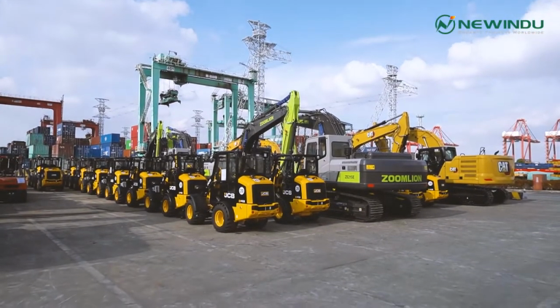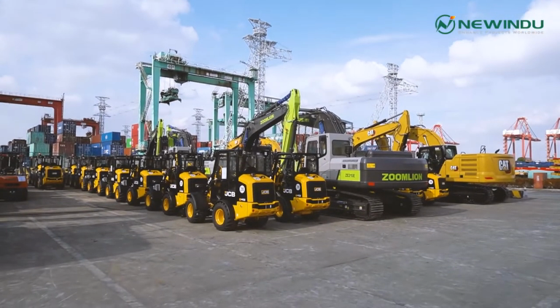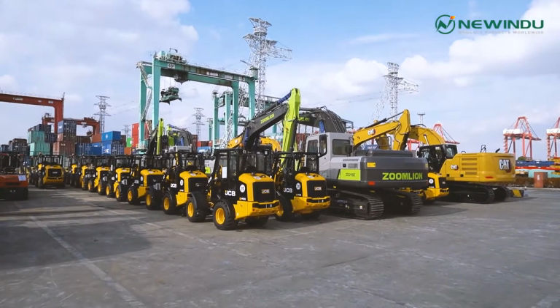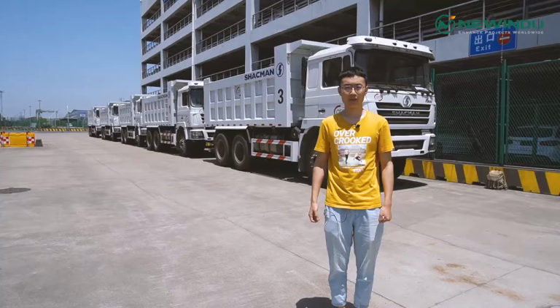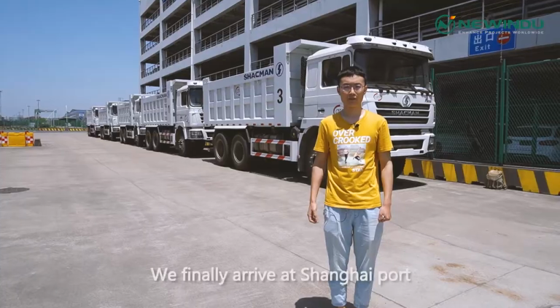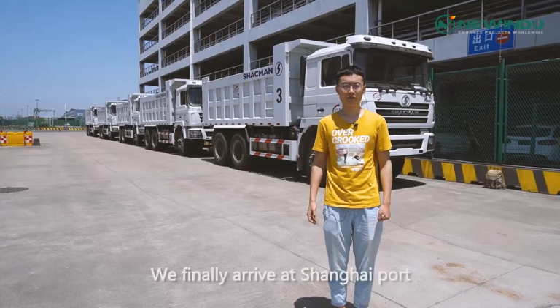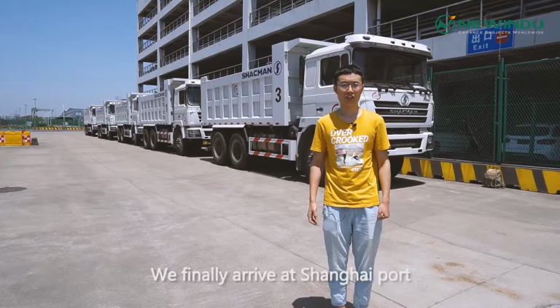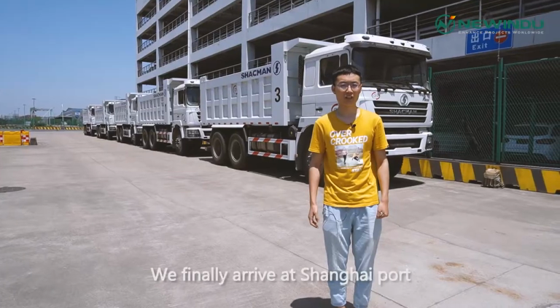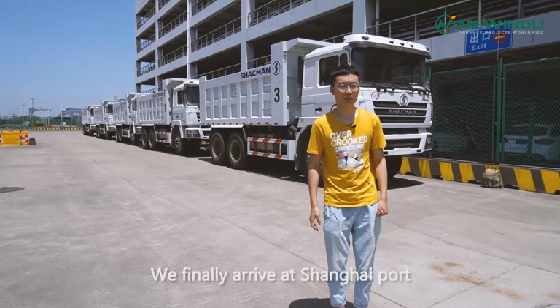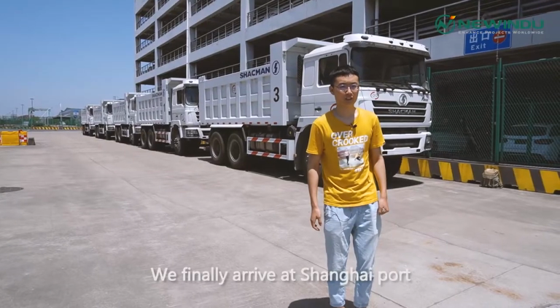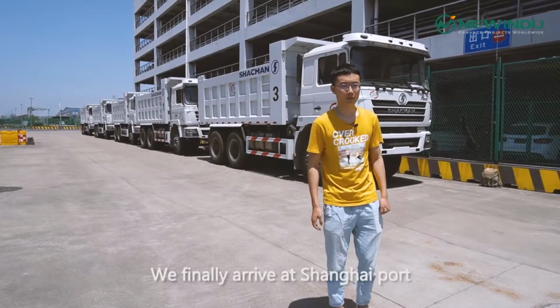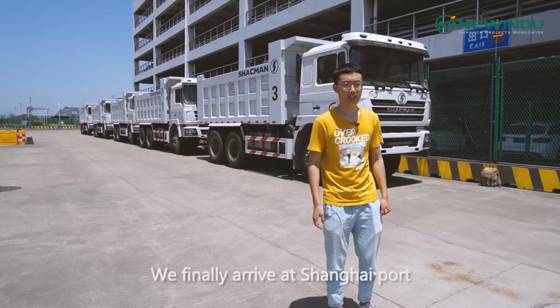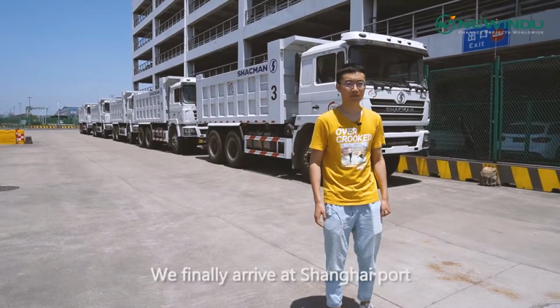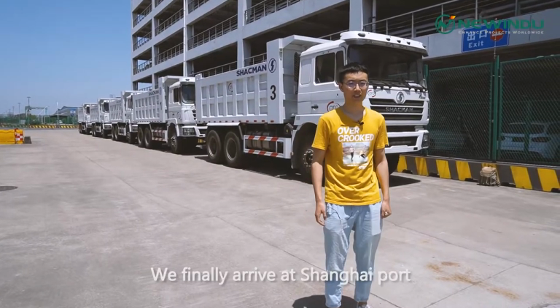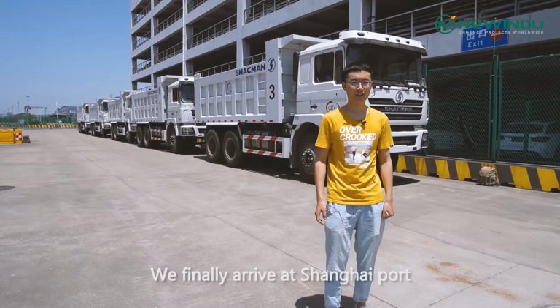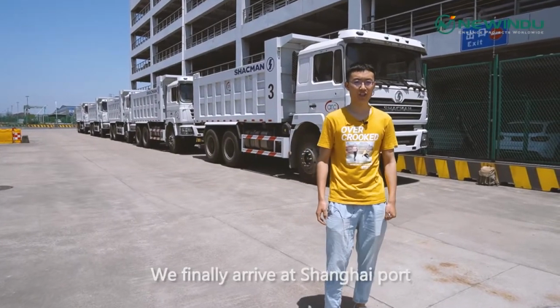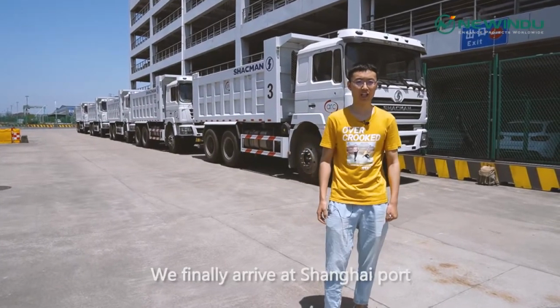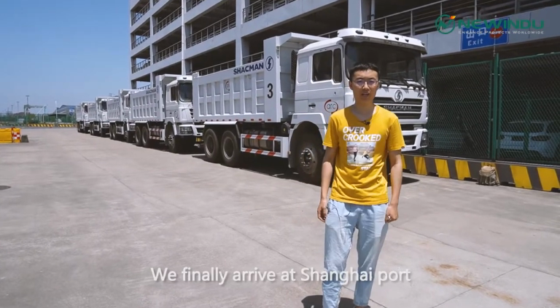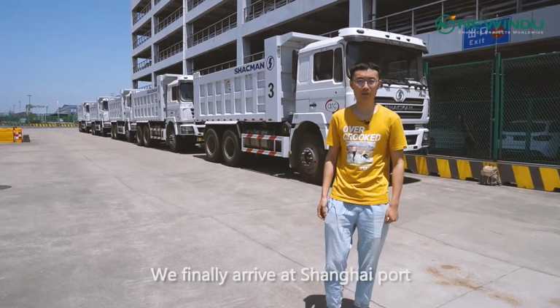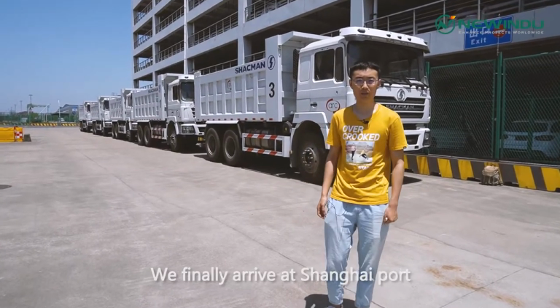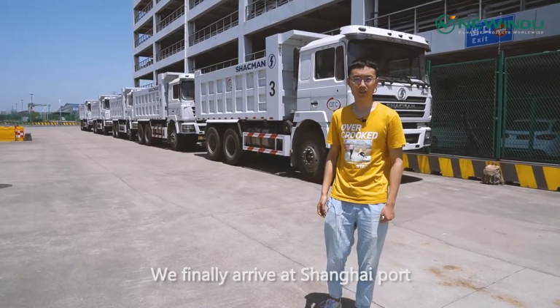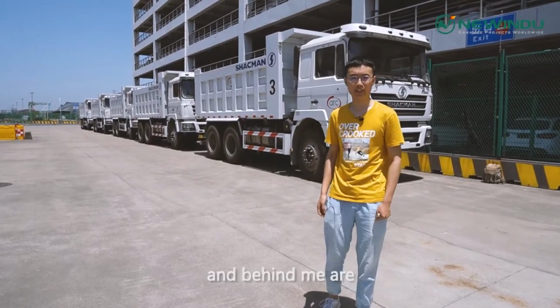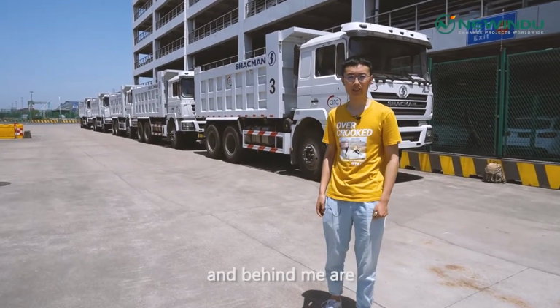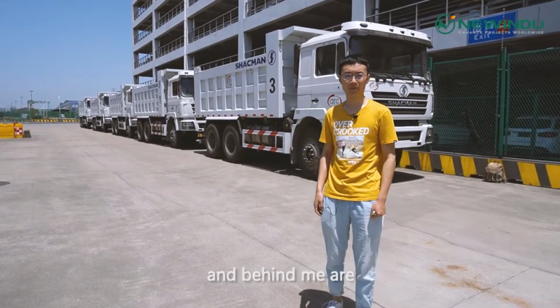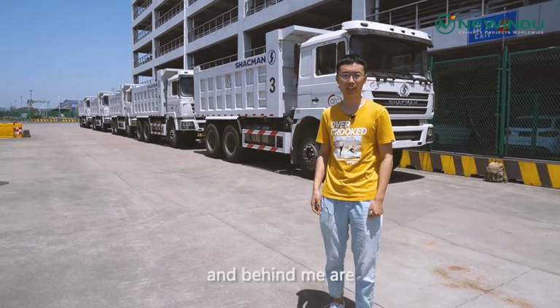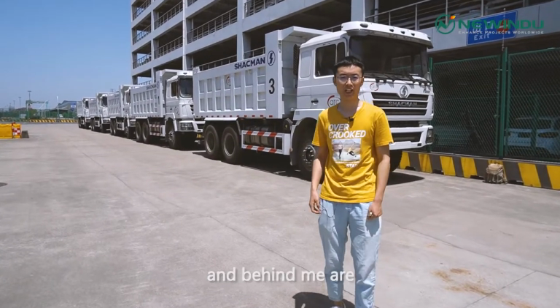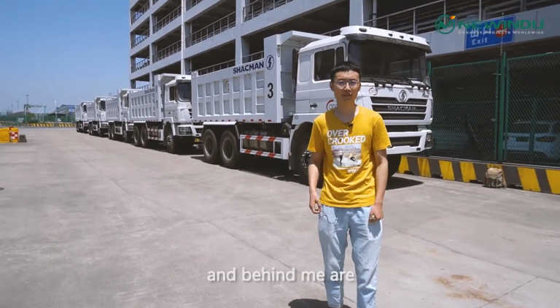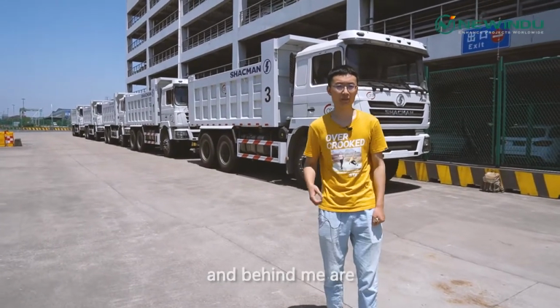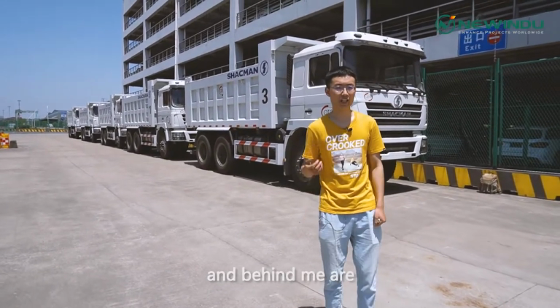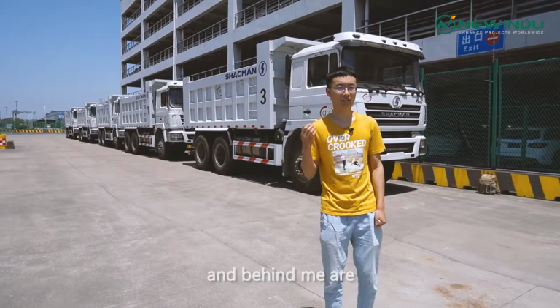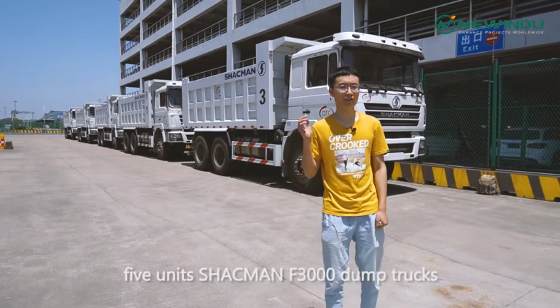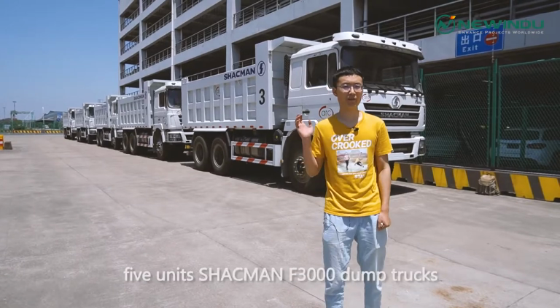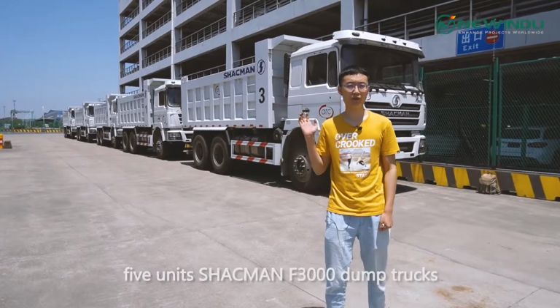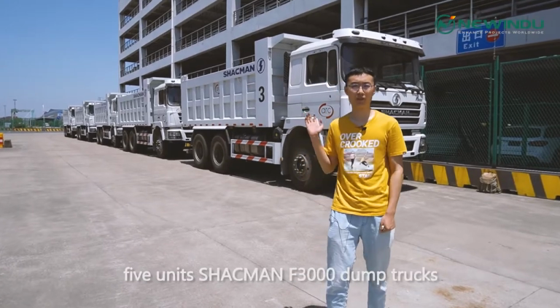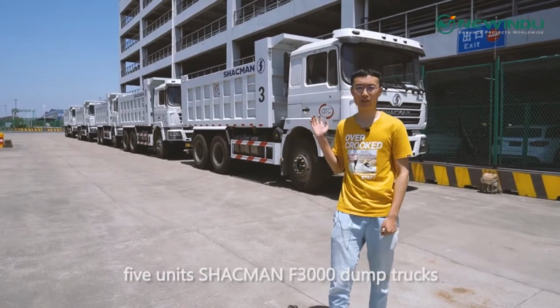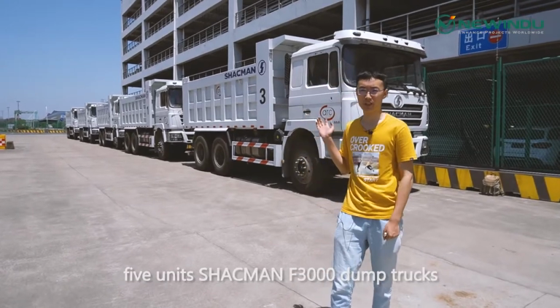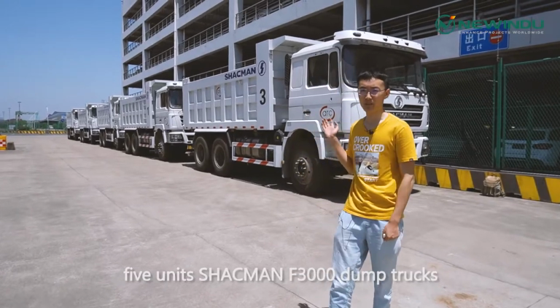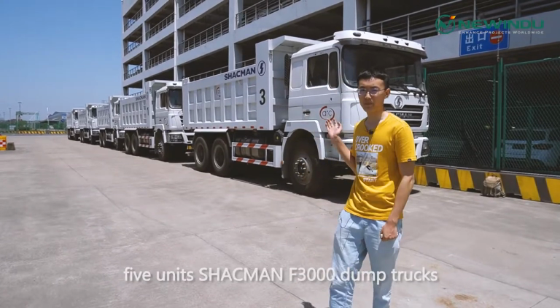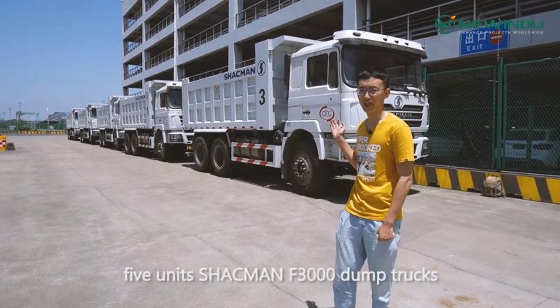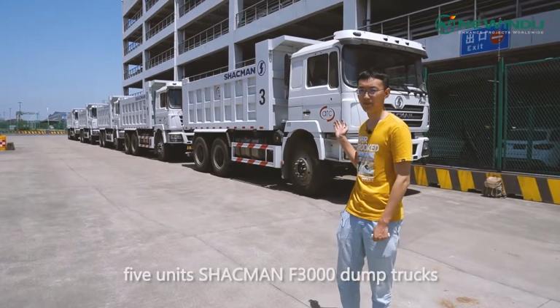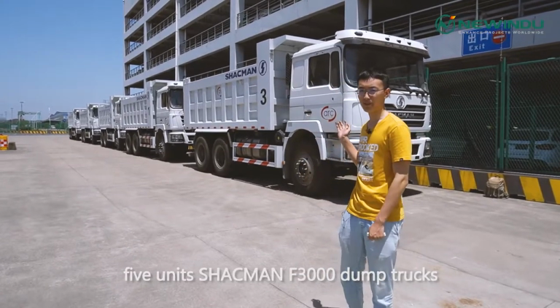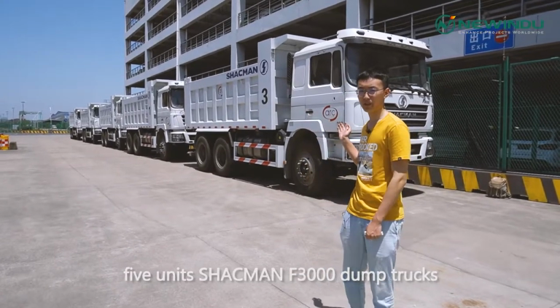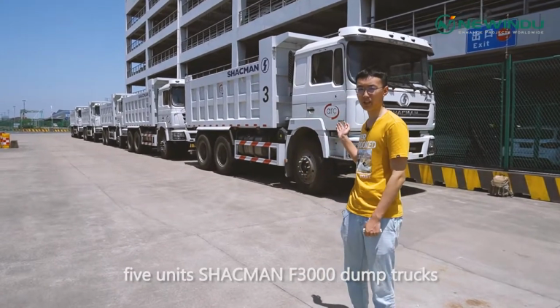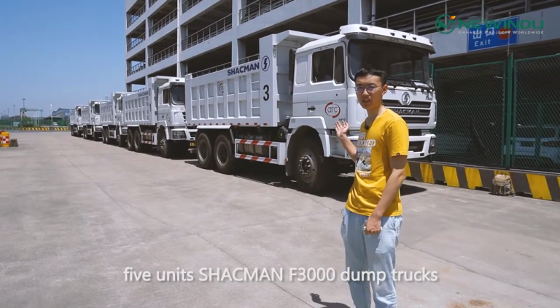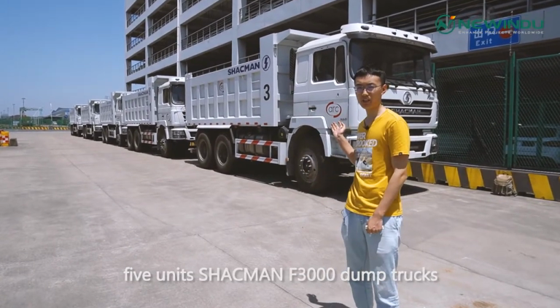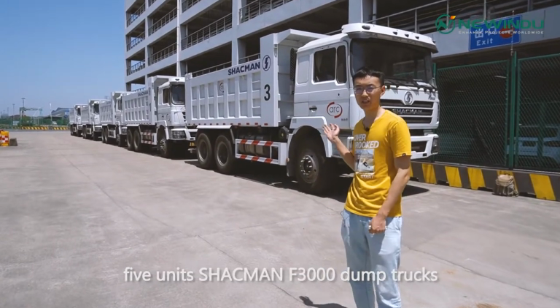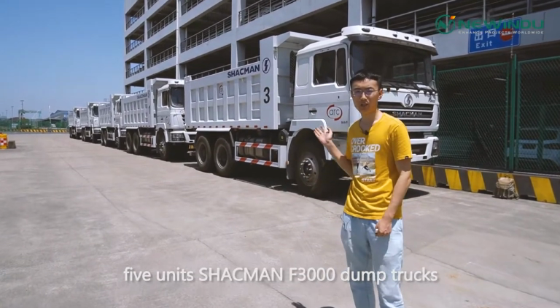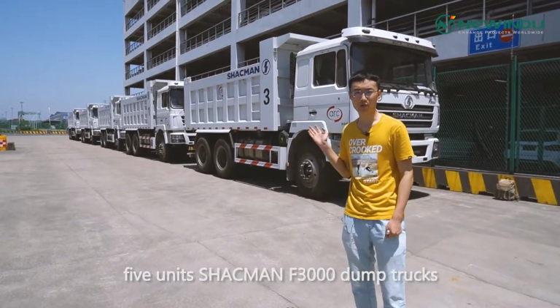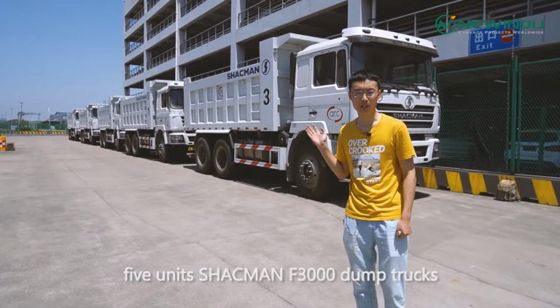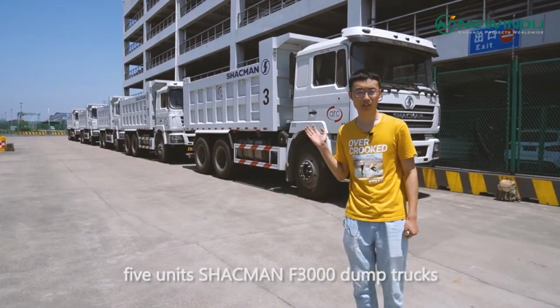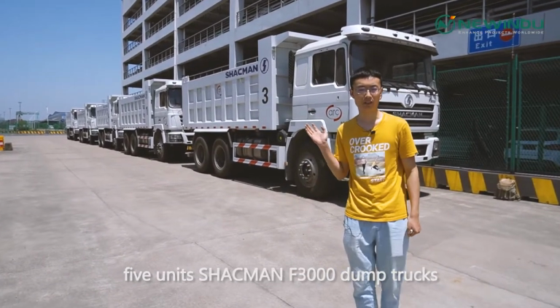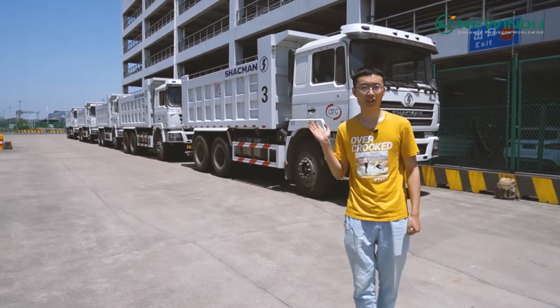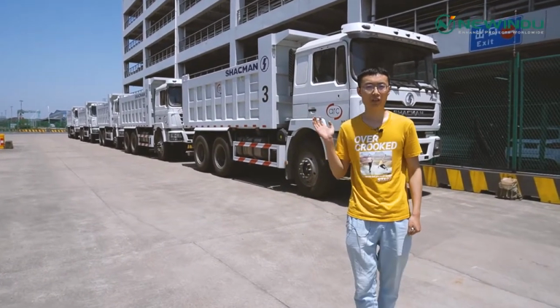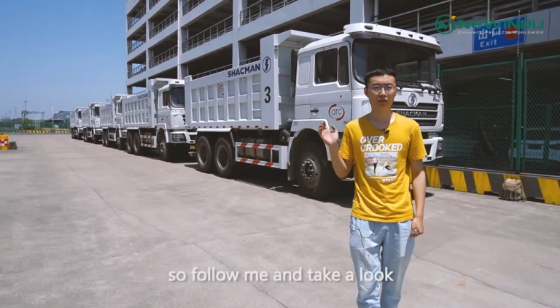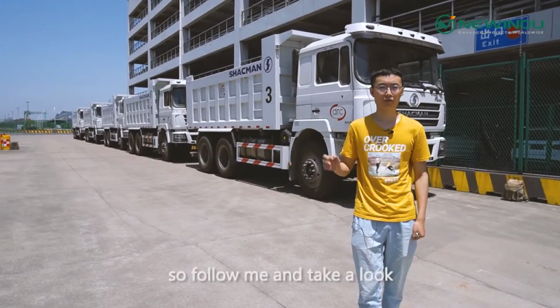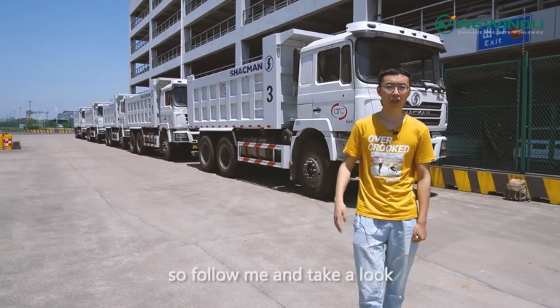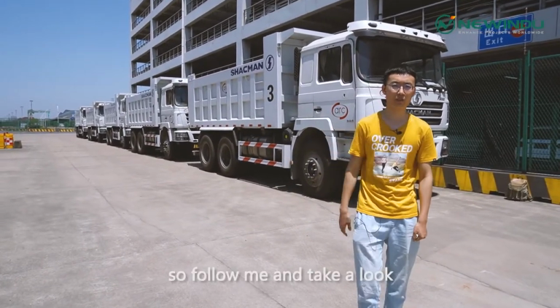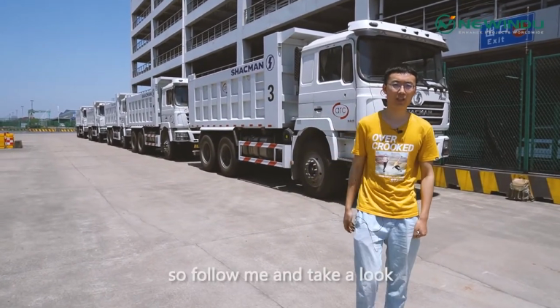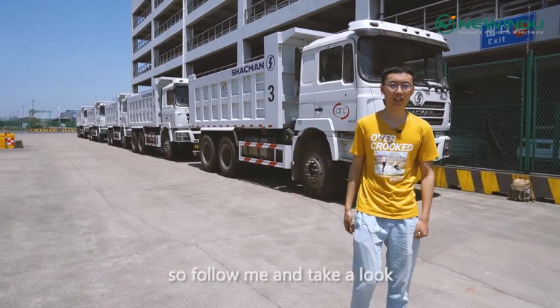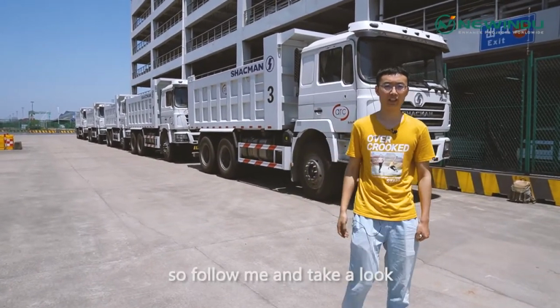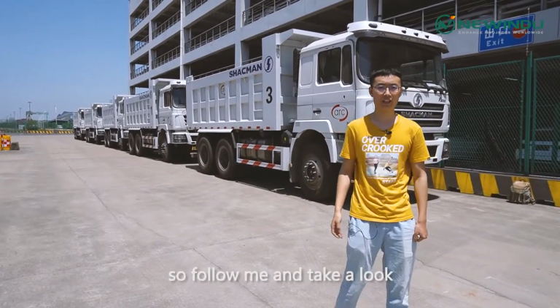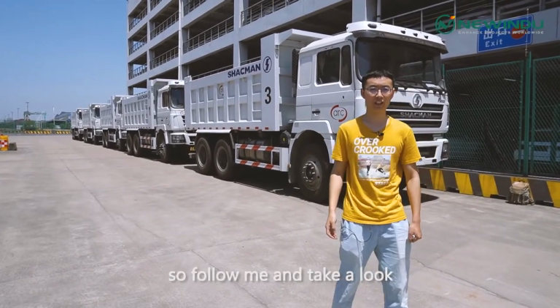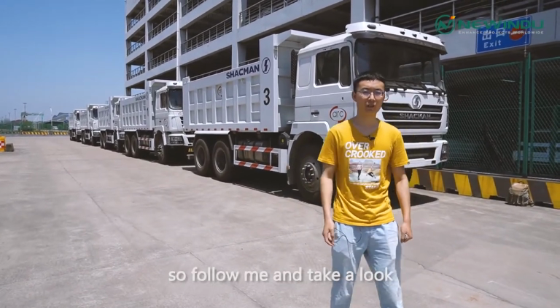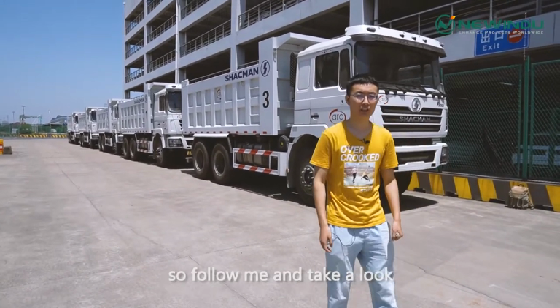We finally arrived at Shanghai Port and behind me are five units of Sharkman F3000 dump trucks. Follow me and take a look.